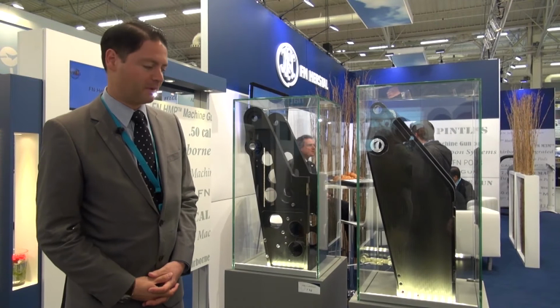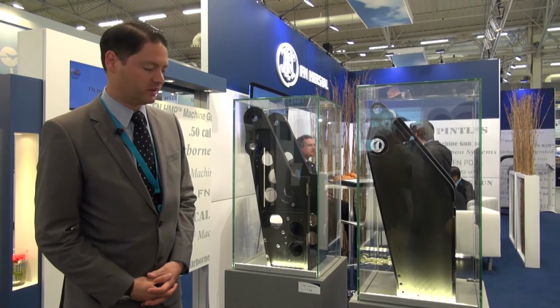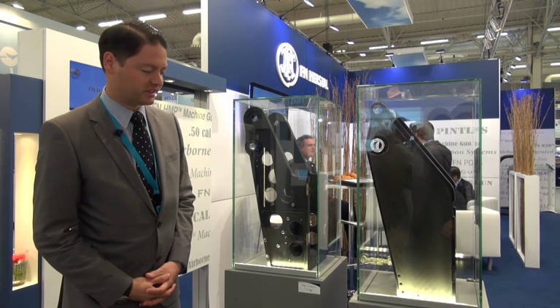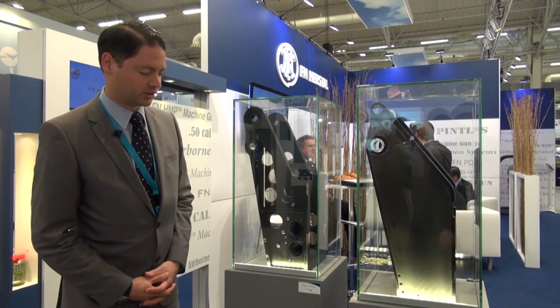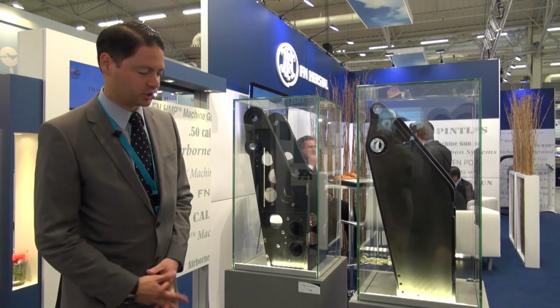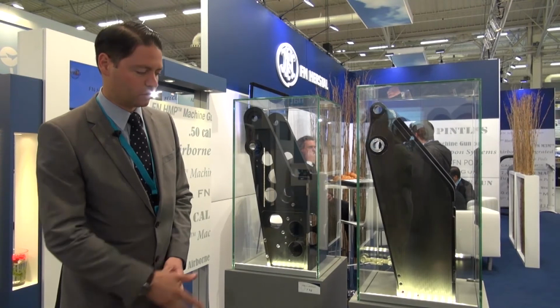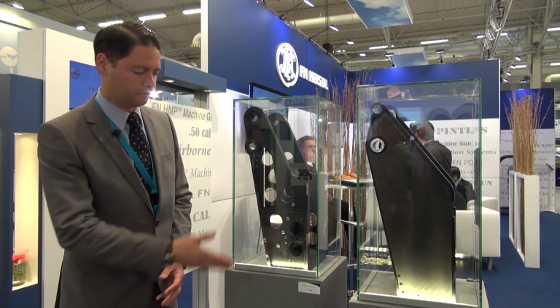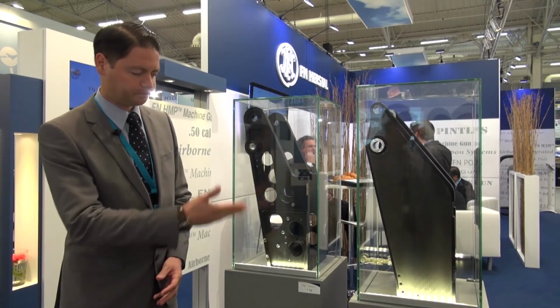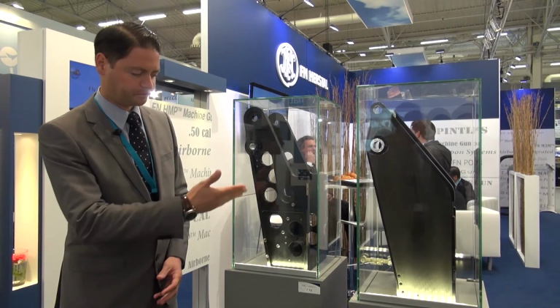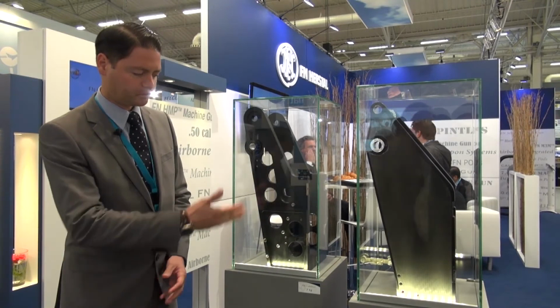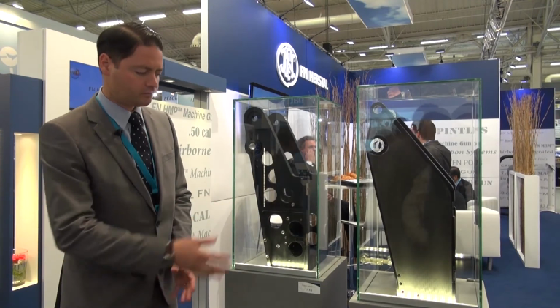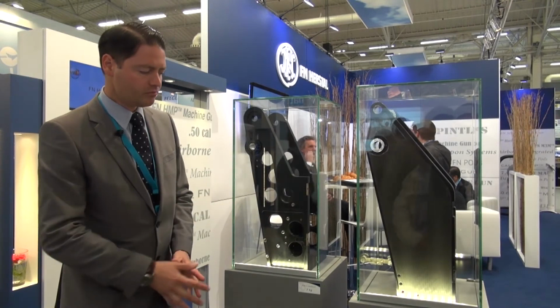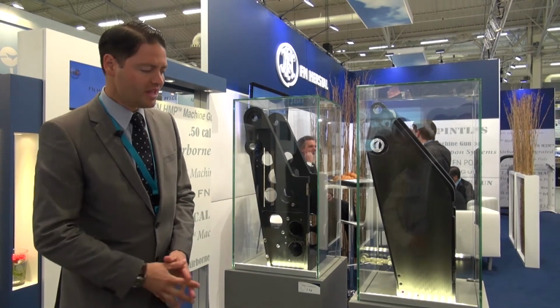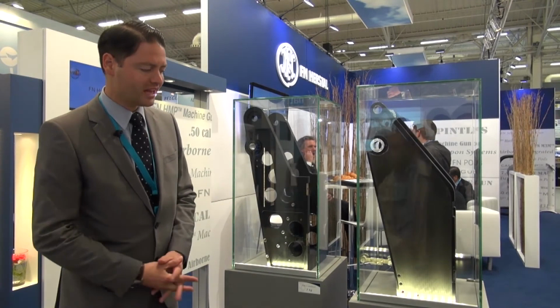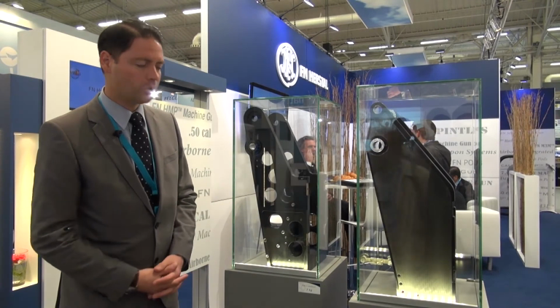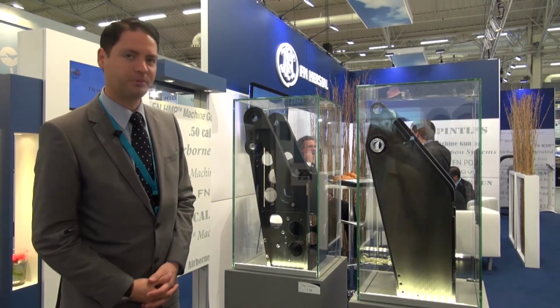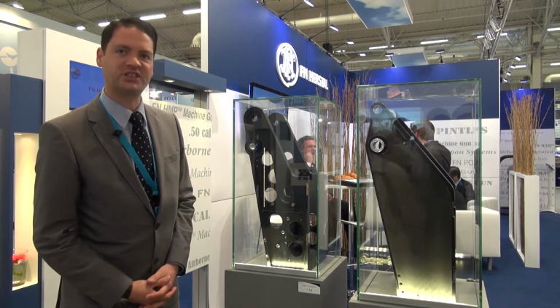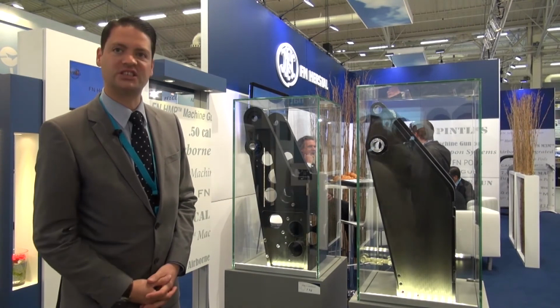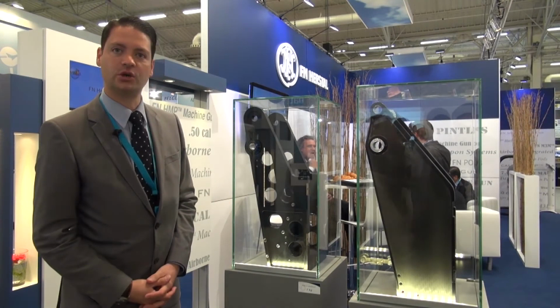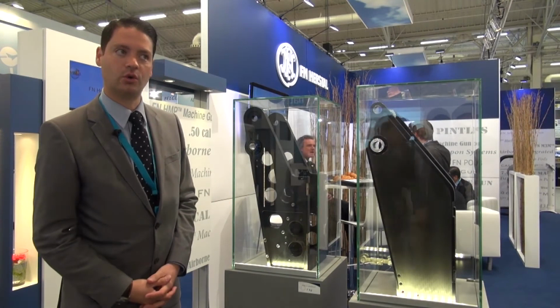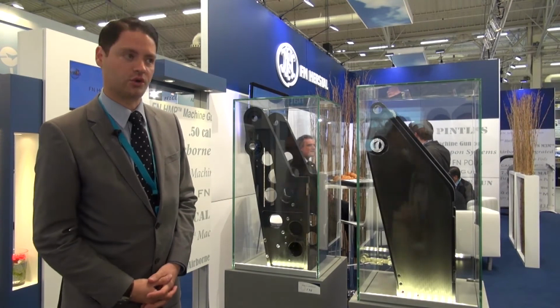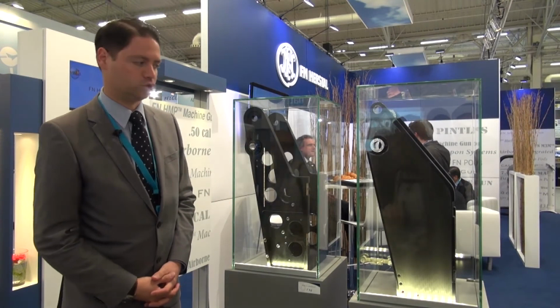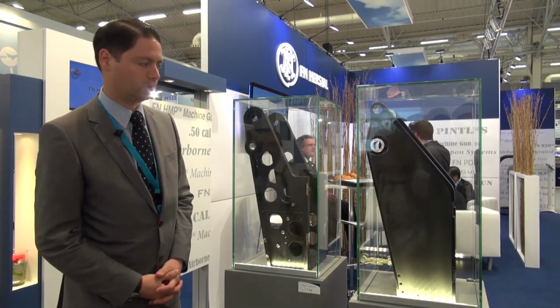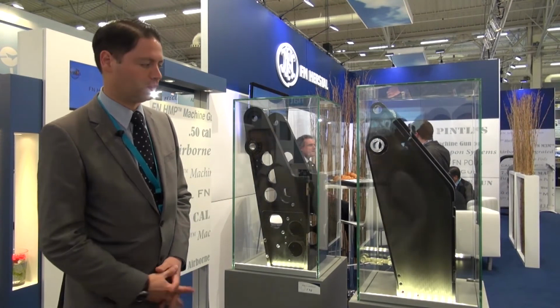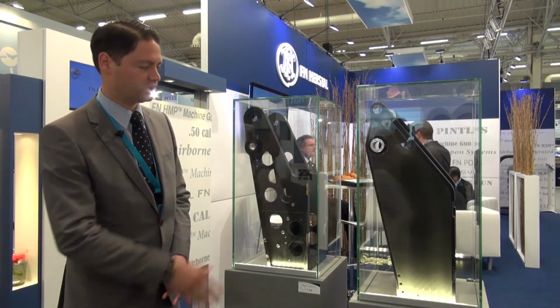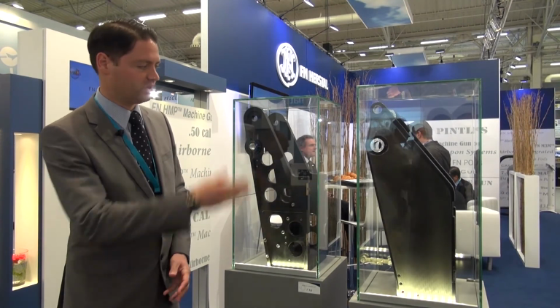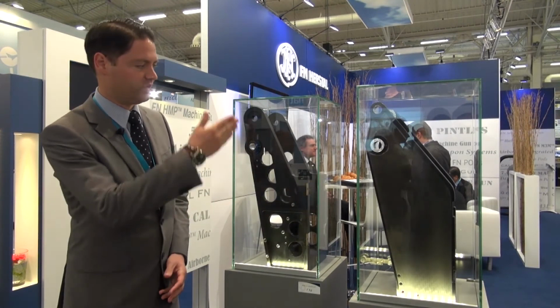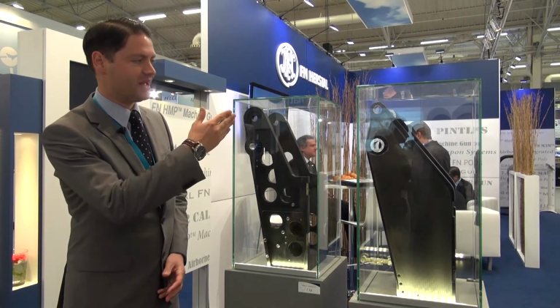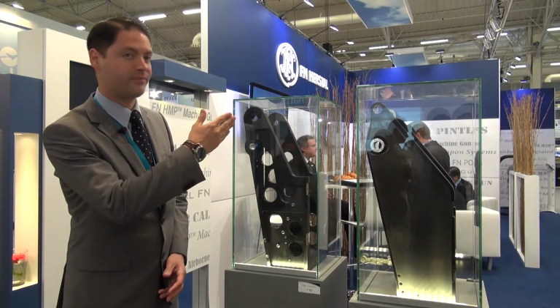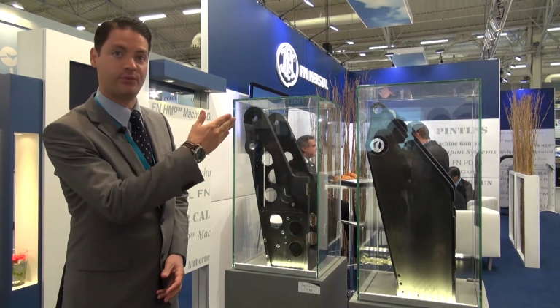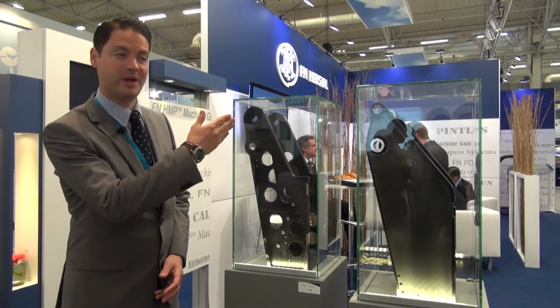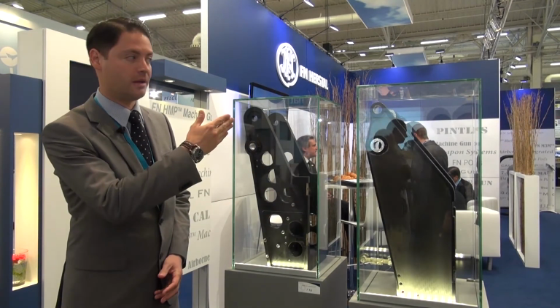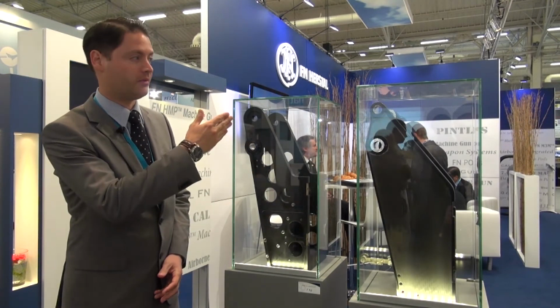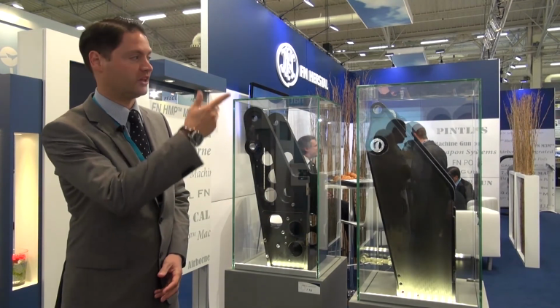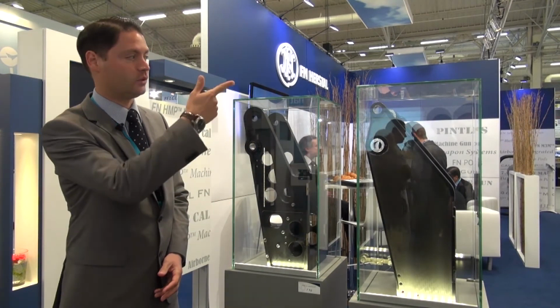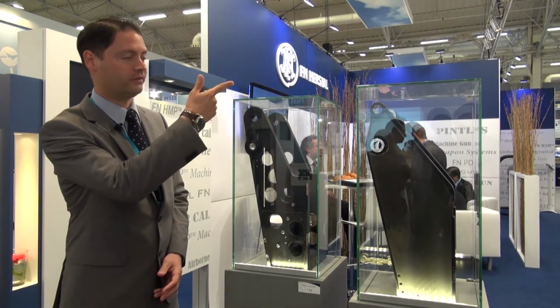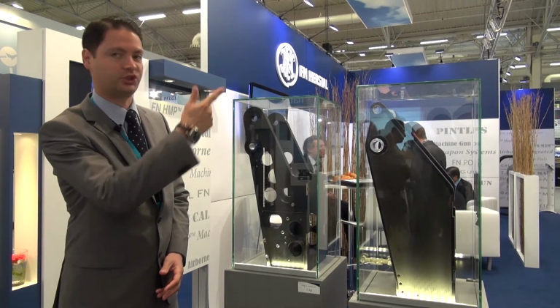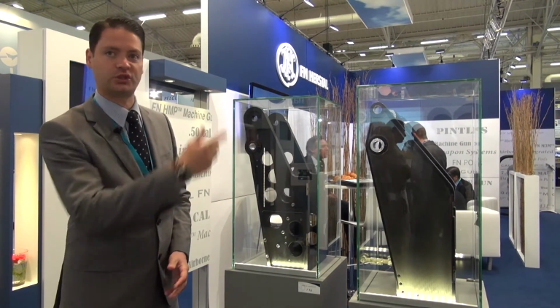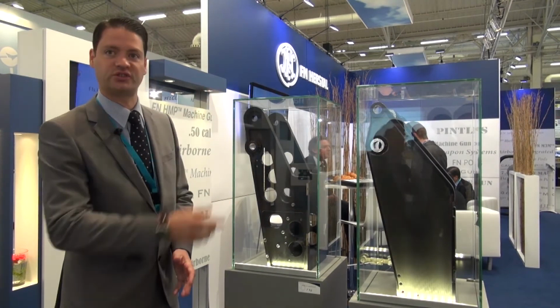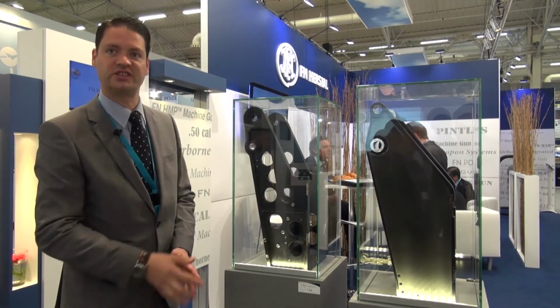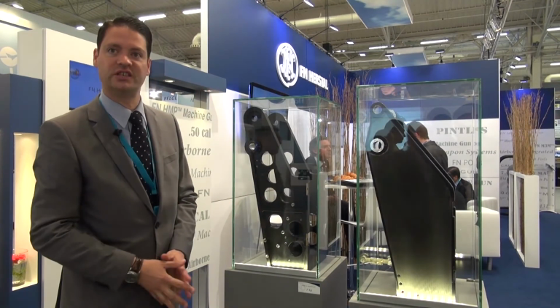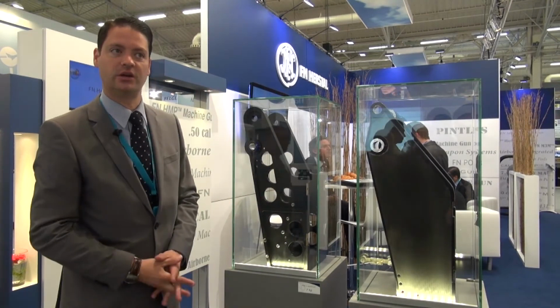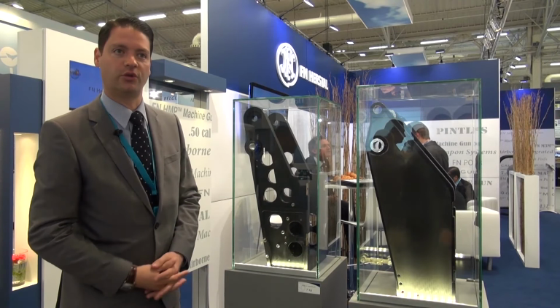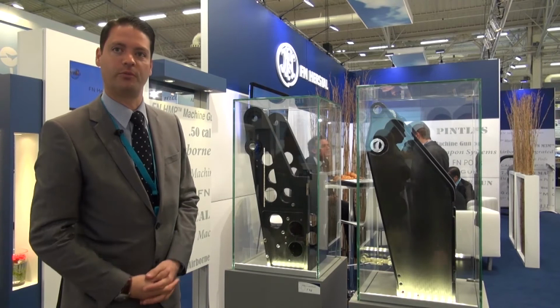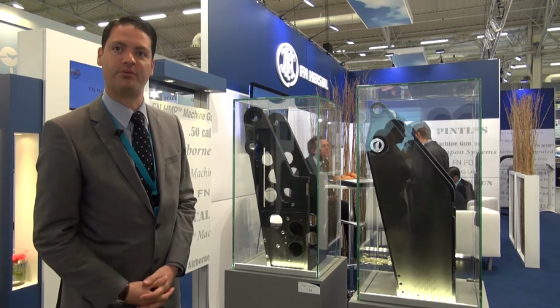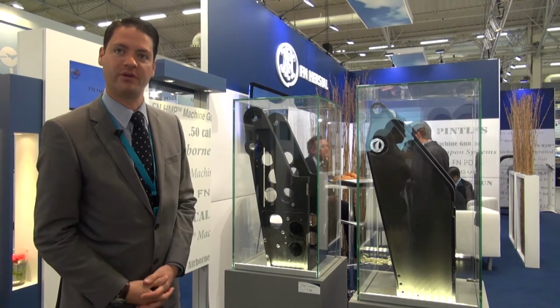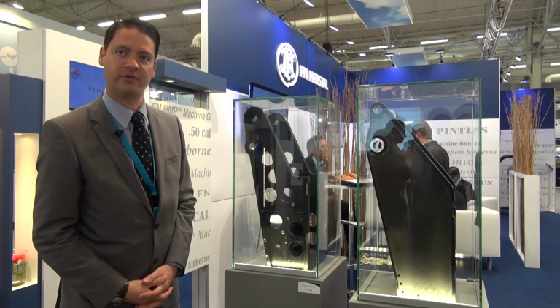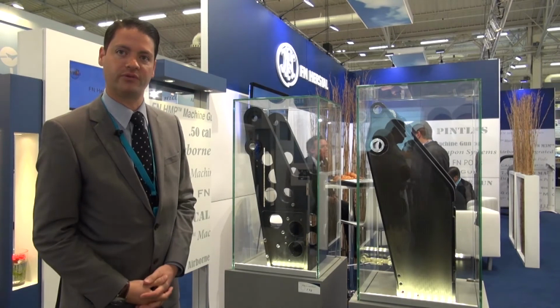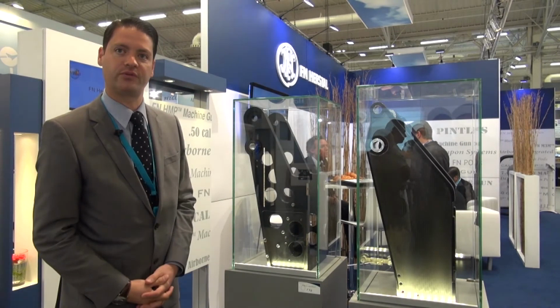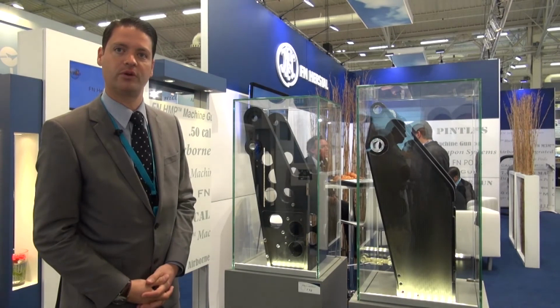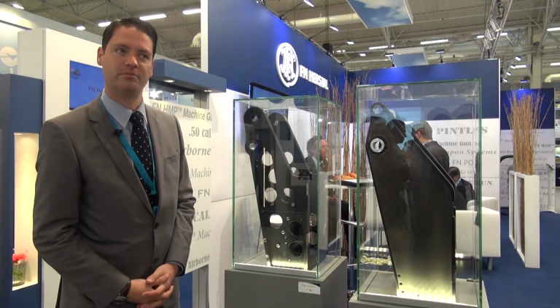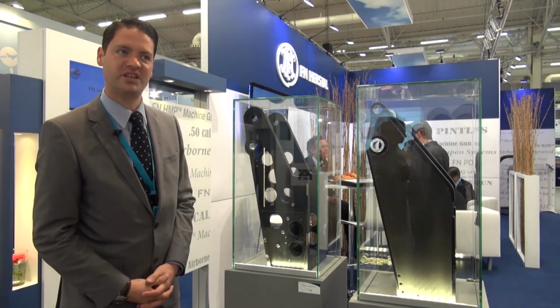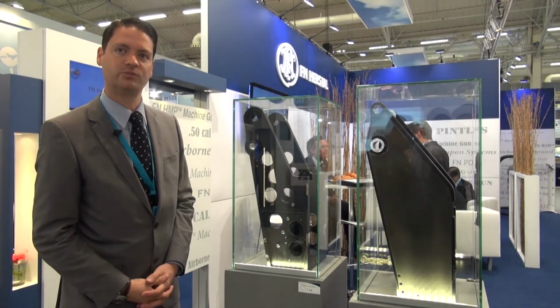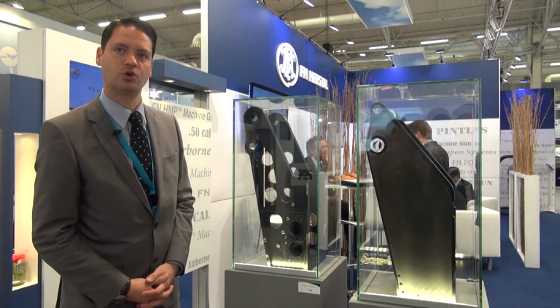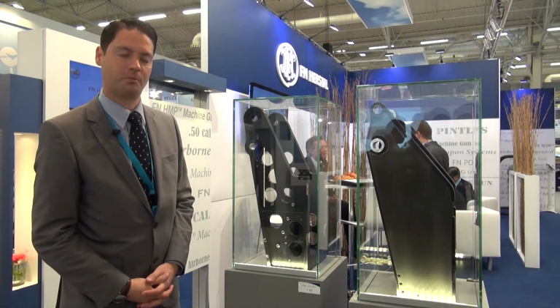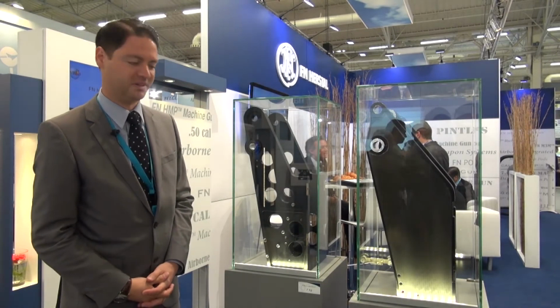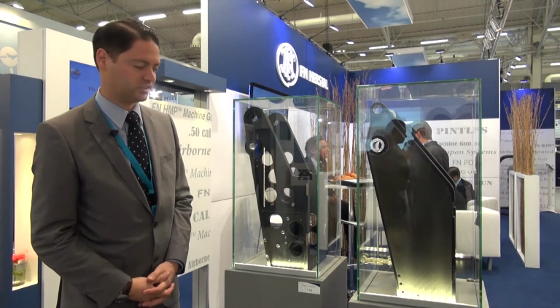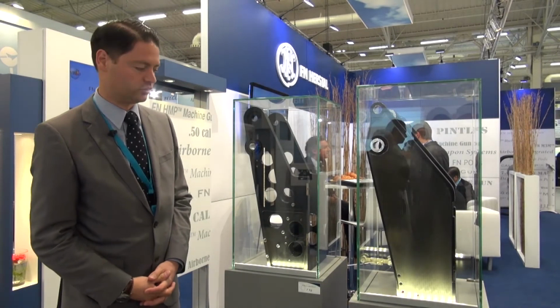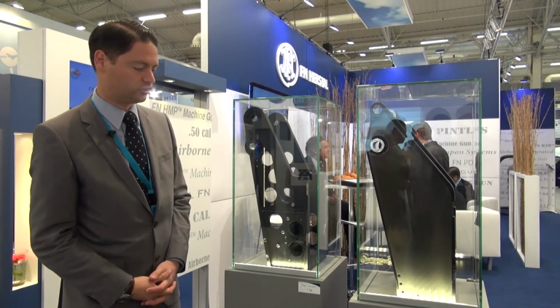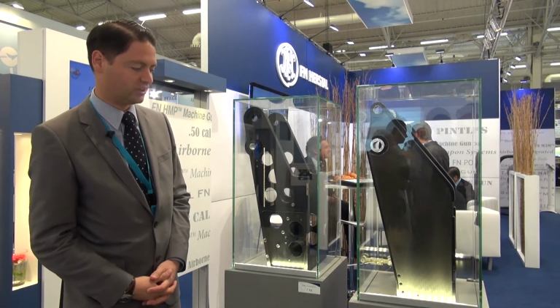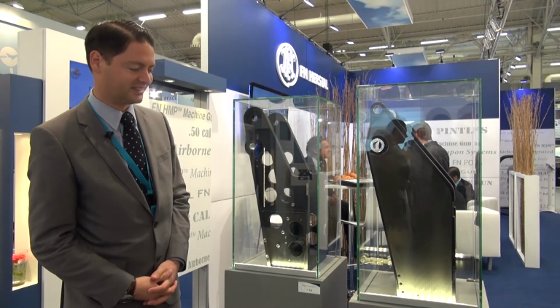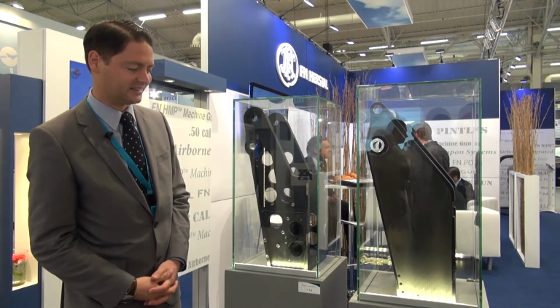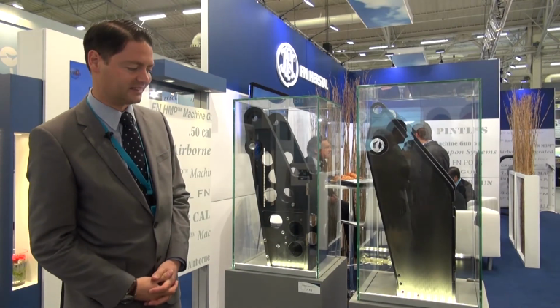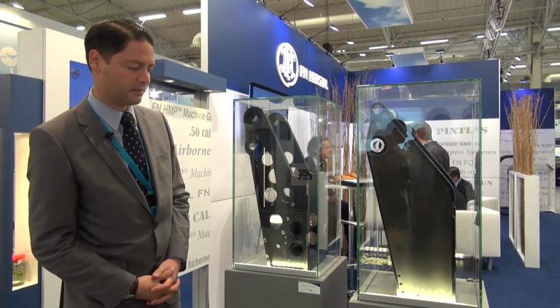For the first time on display here at Paris Airshow, a composite yoke supporting the M3M that we have just seen on the previous medium door pintle turning system.